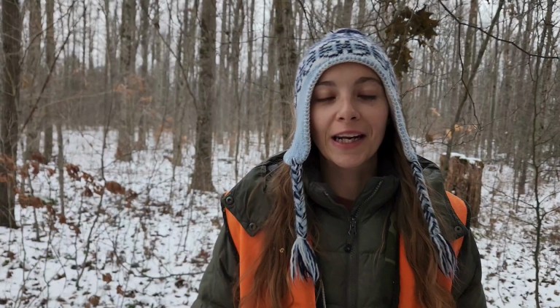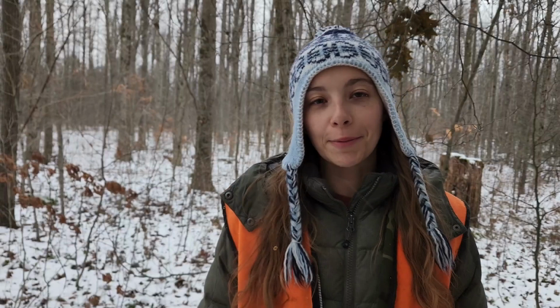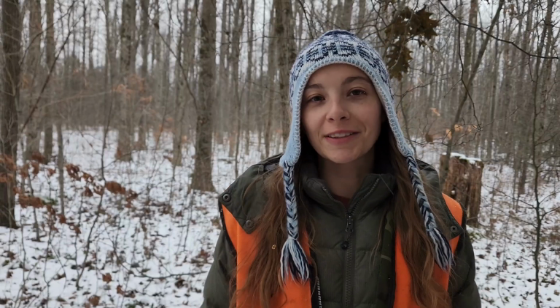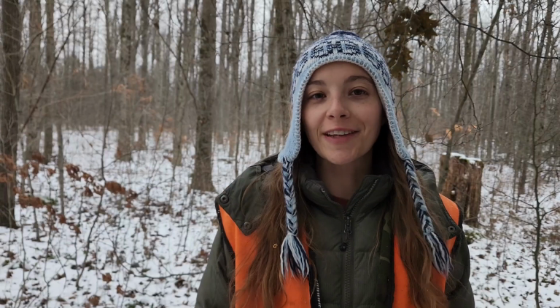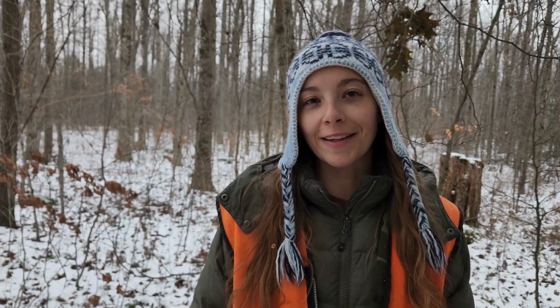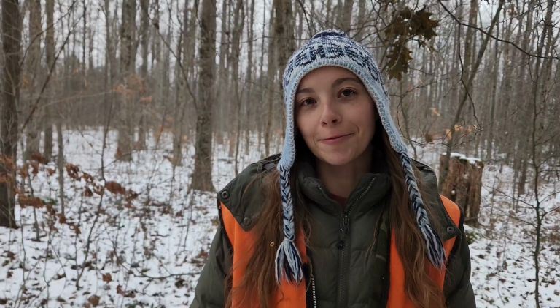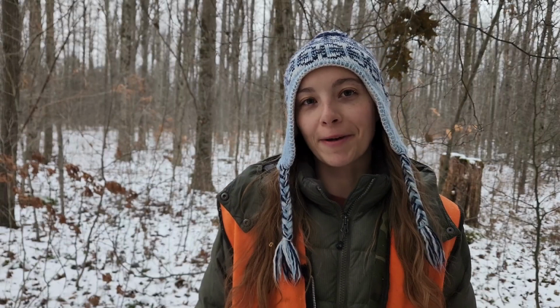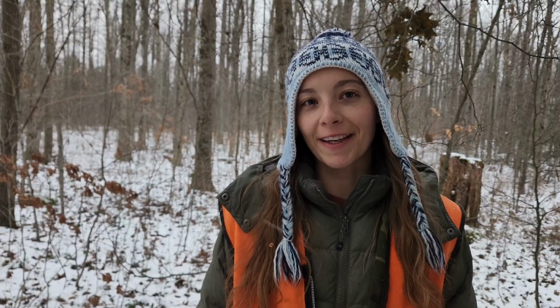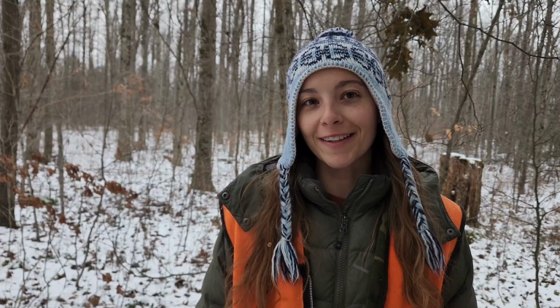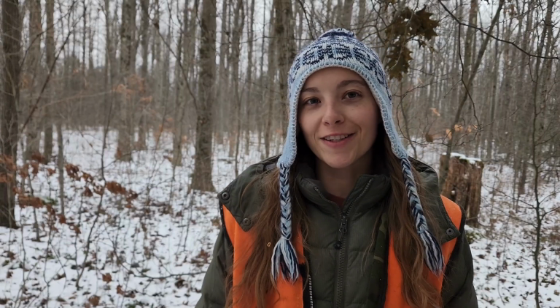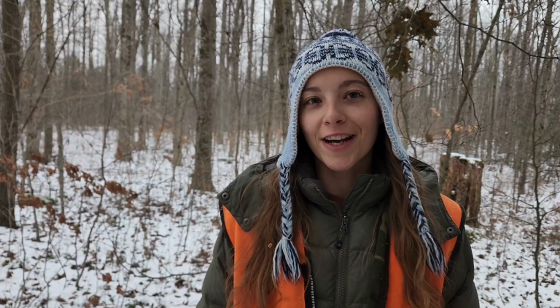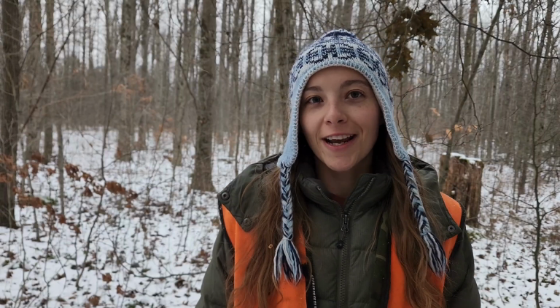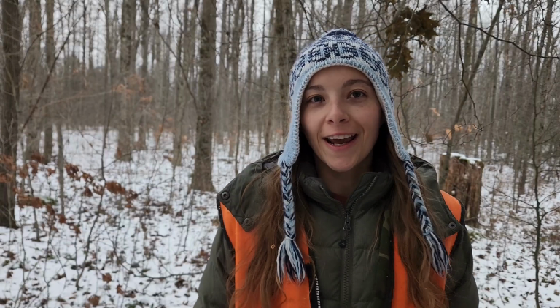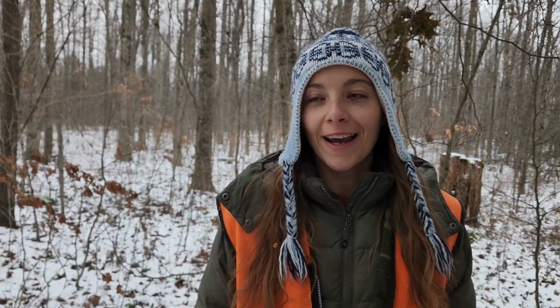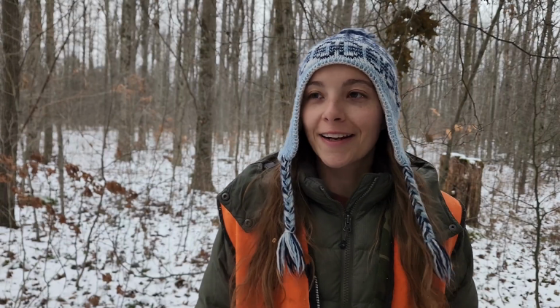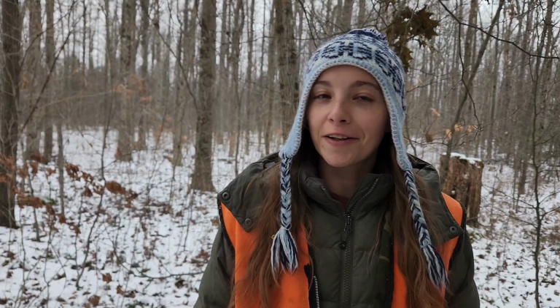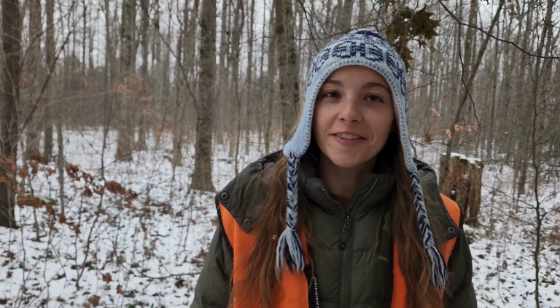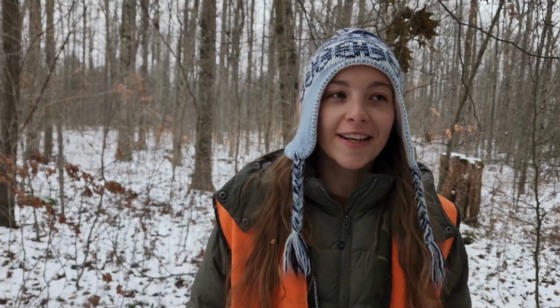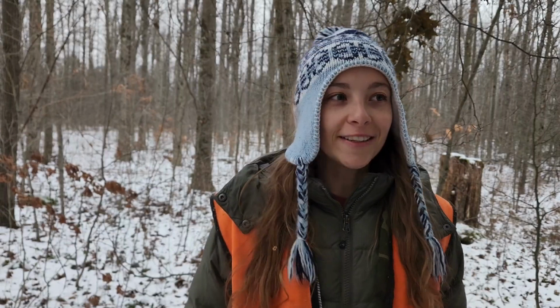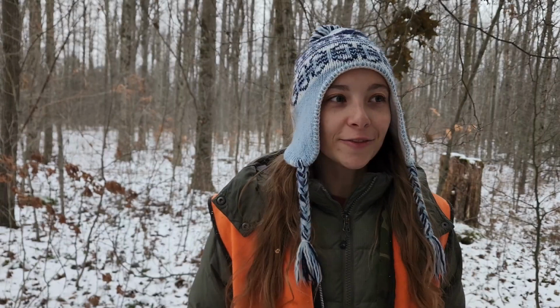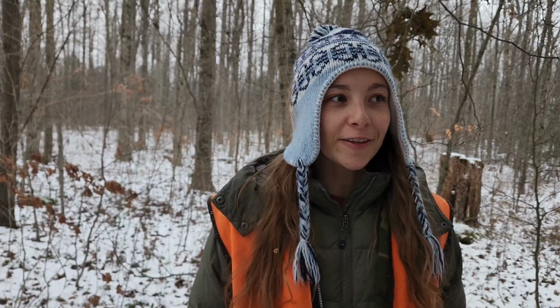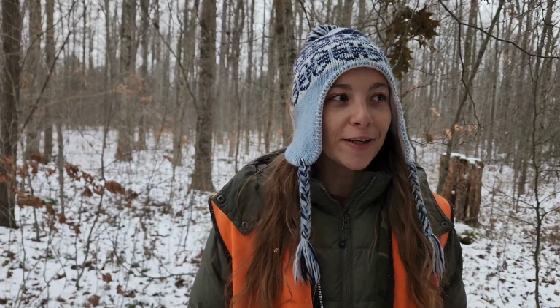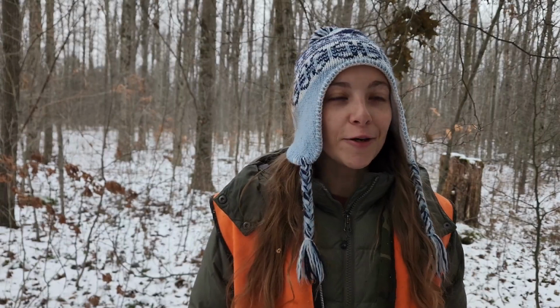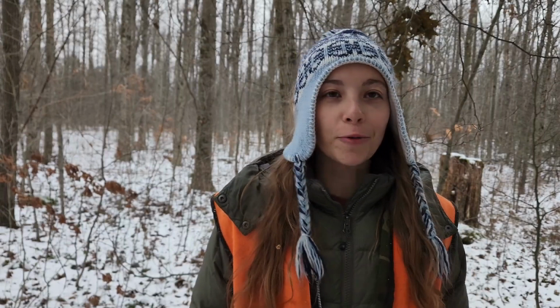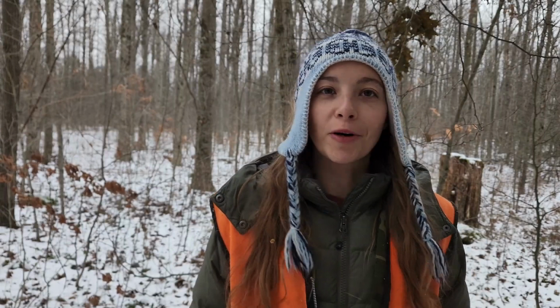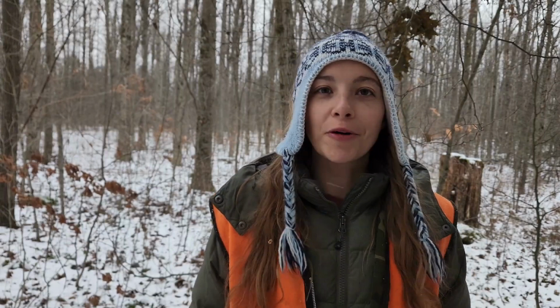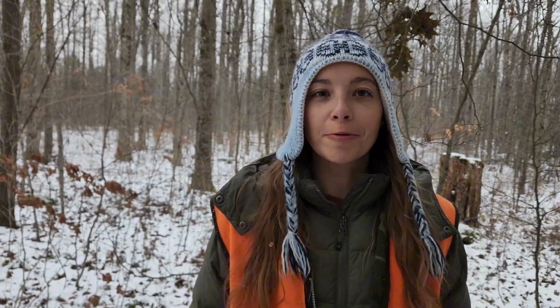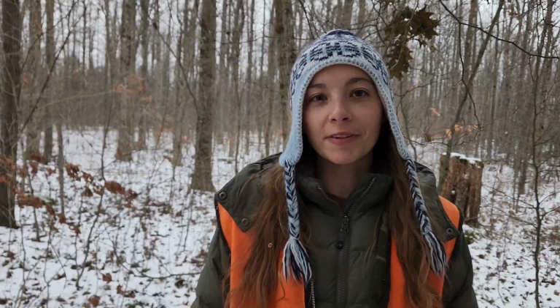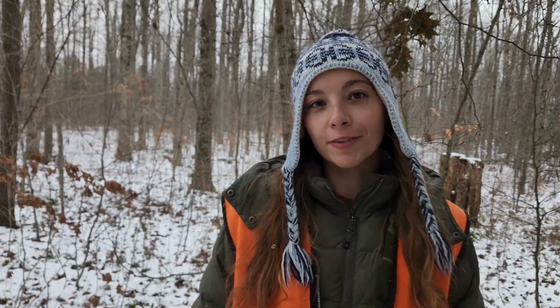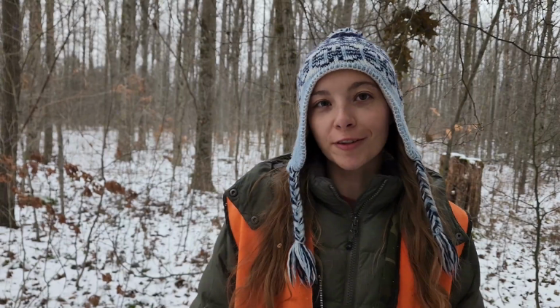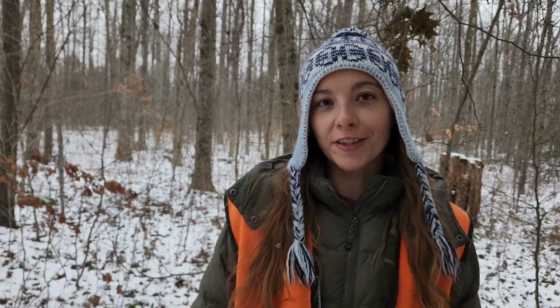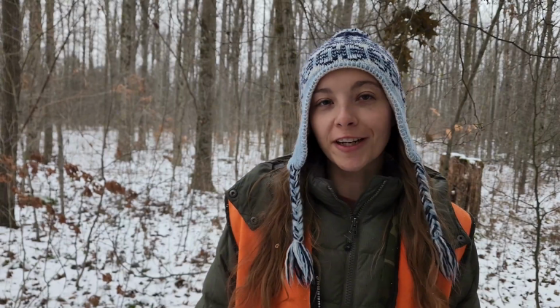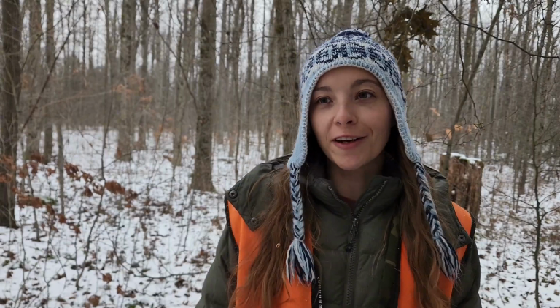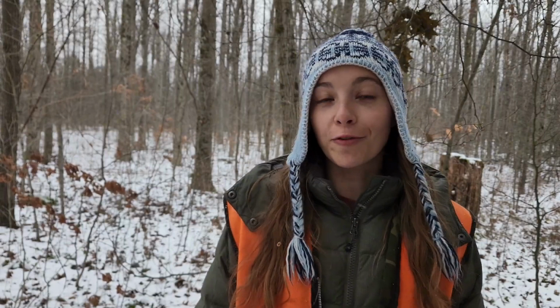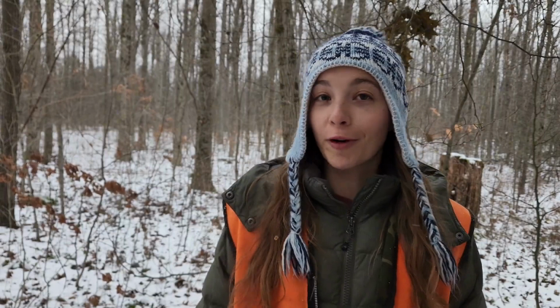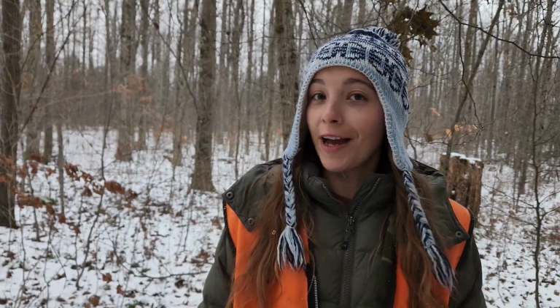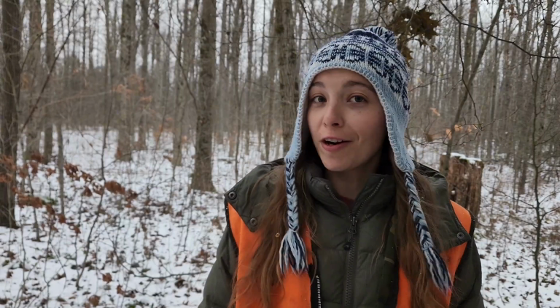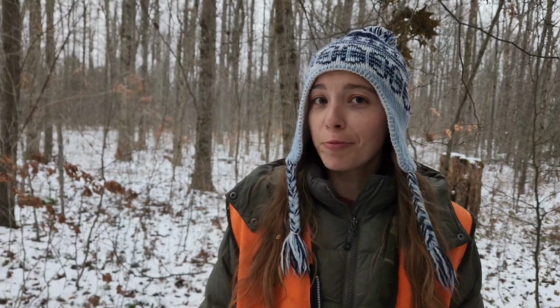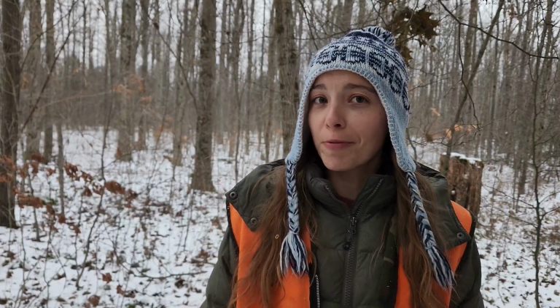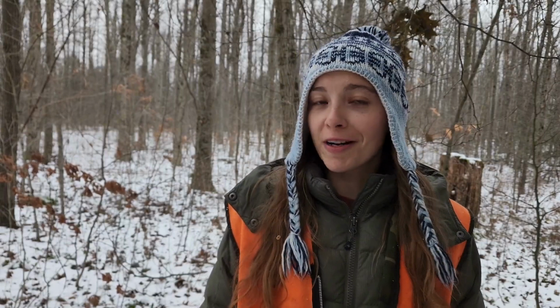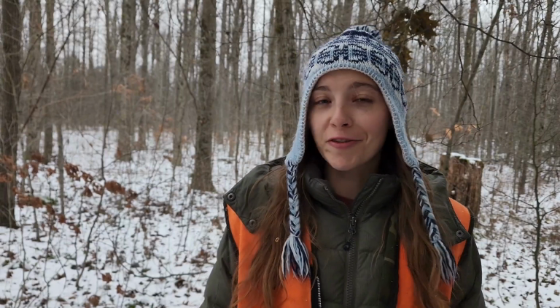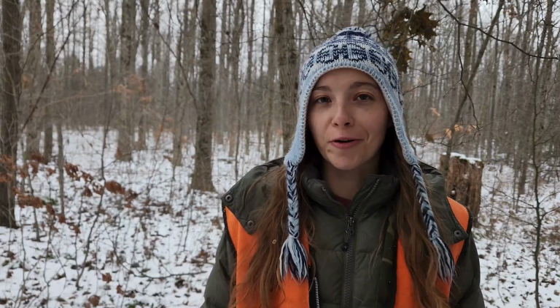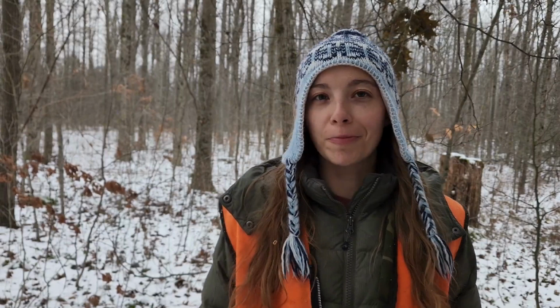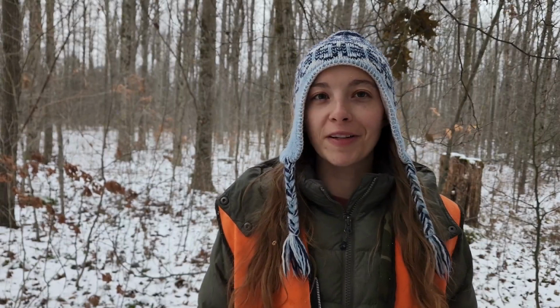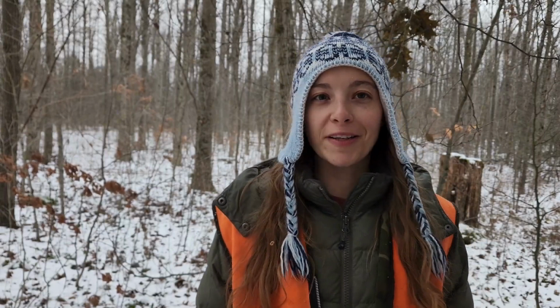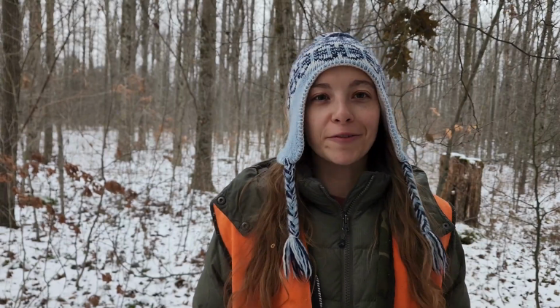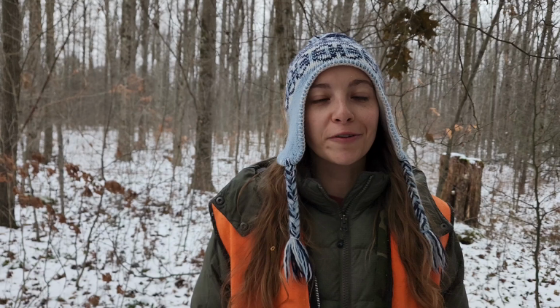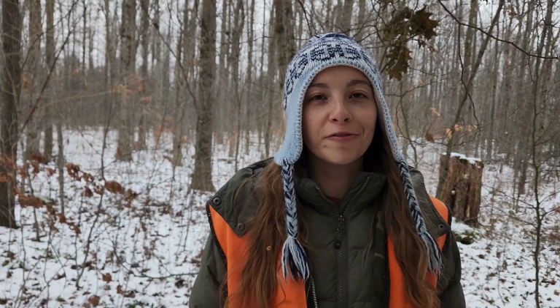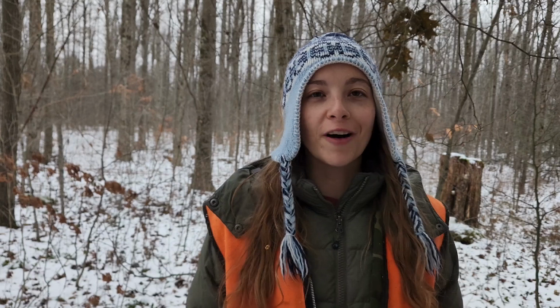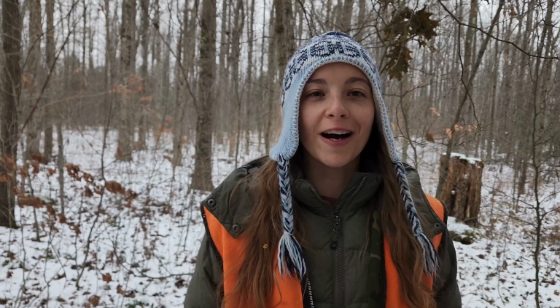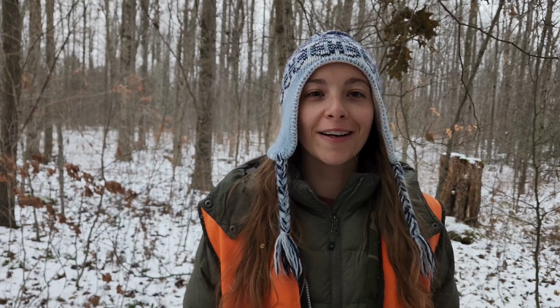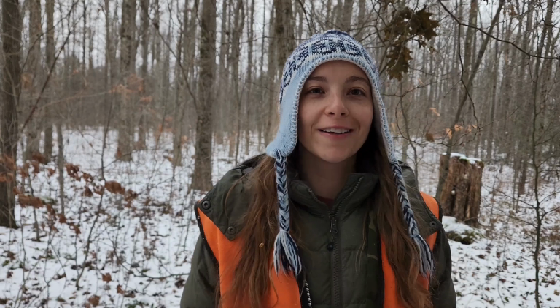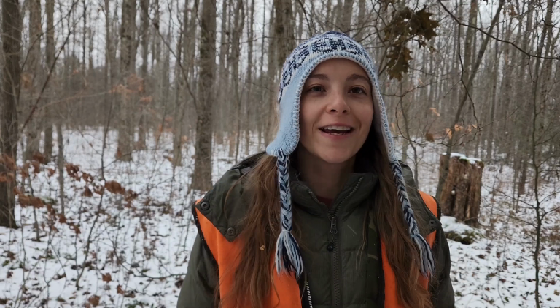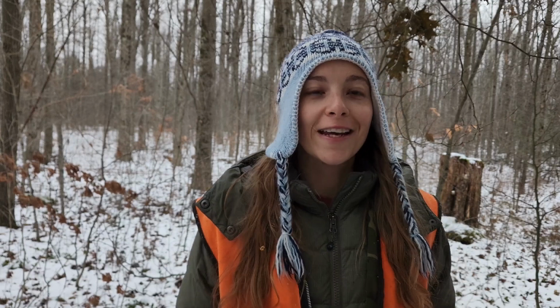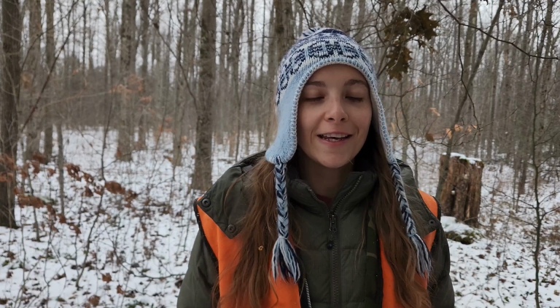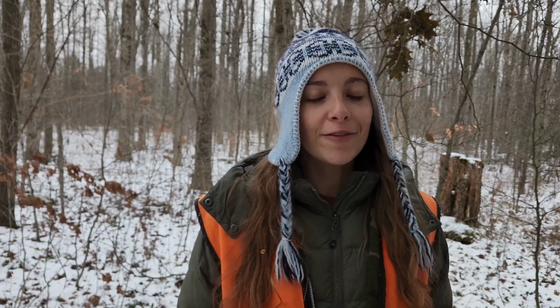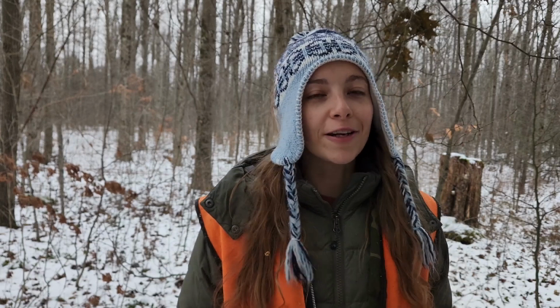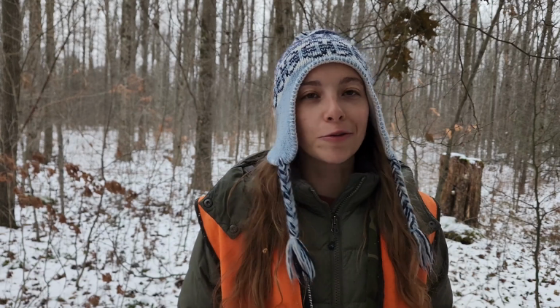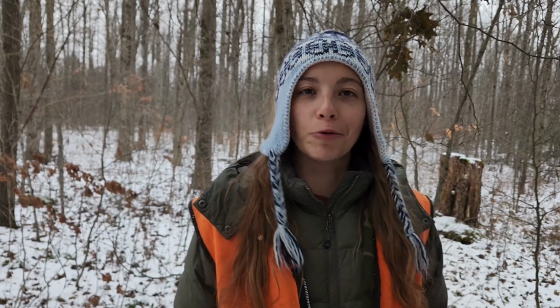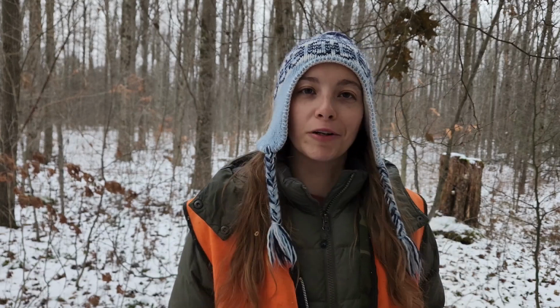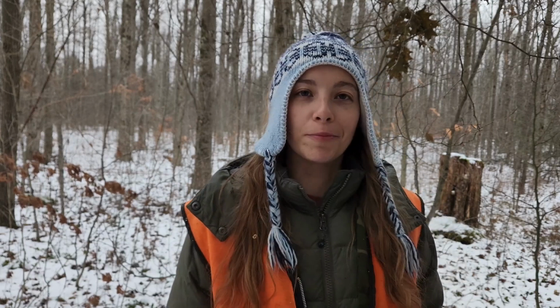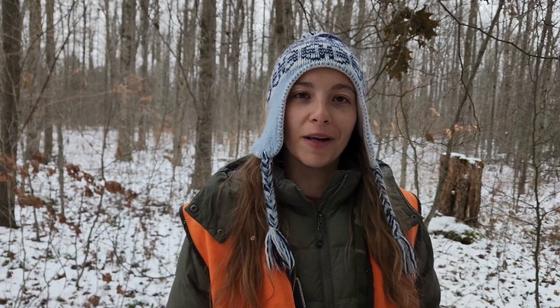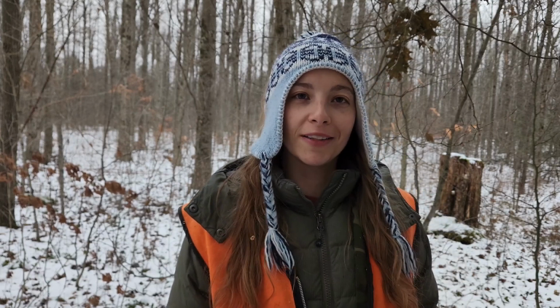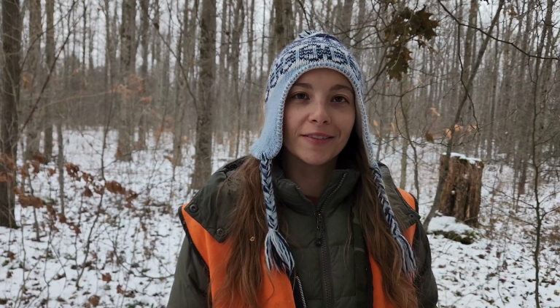My name is Caitlin Page and on today's video we're going to be searching for an edible mushroom that you can find even in the winter months.